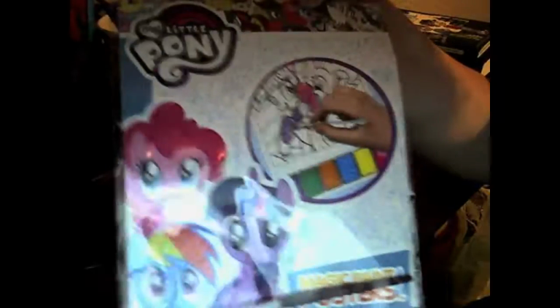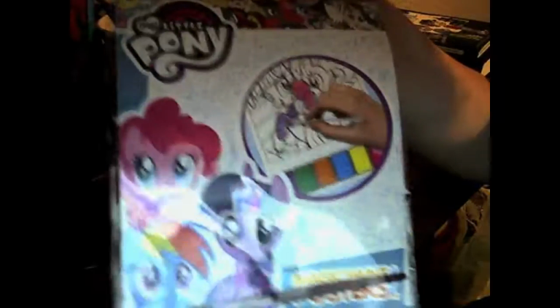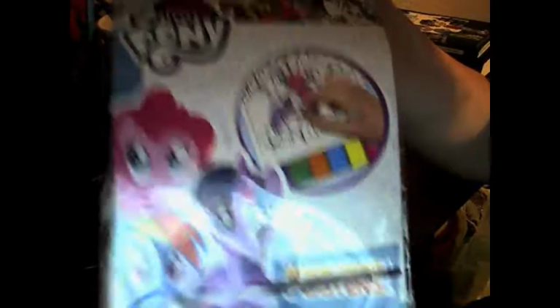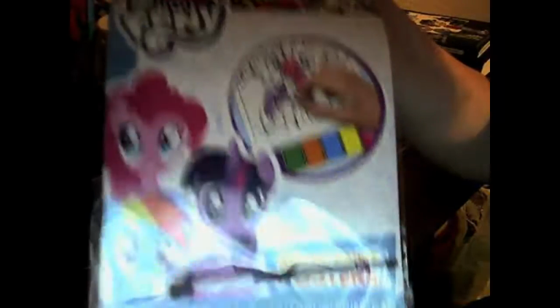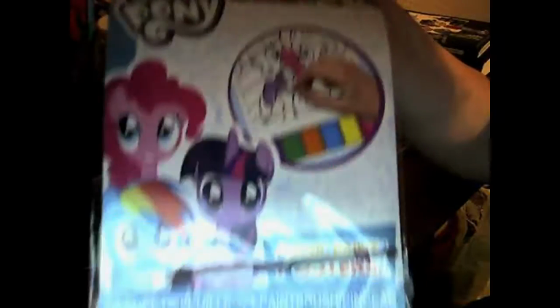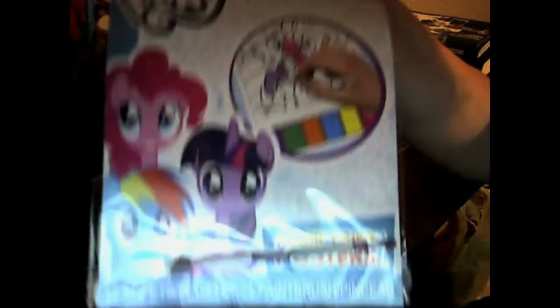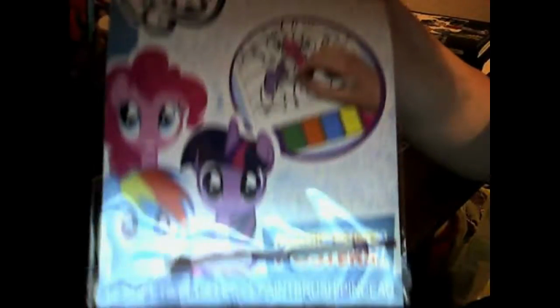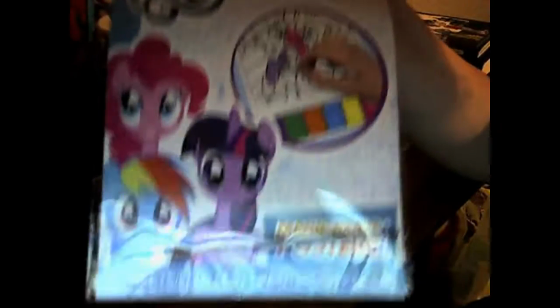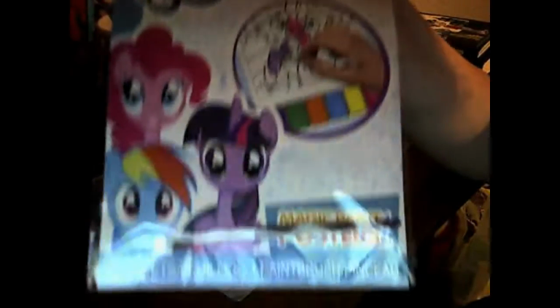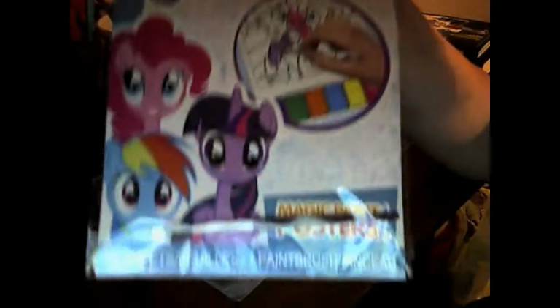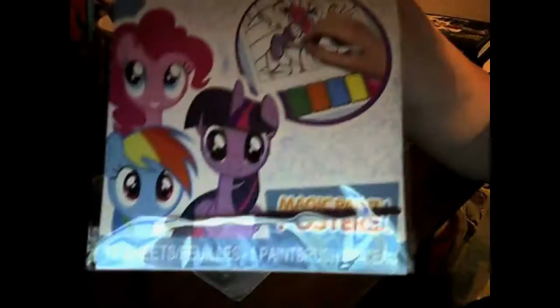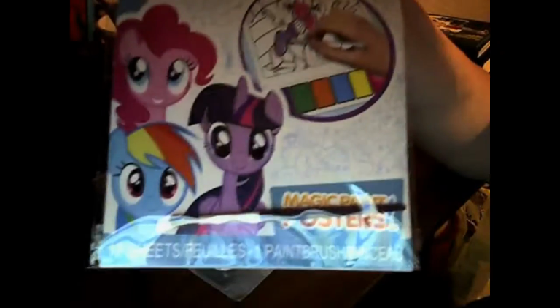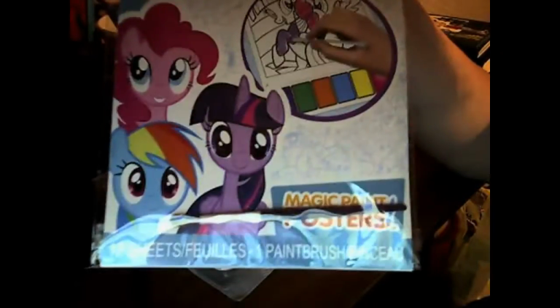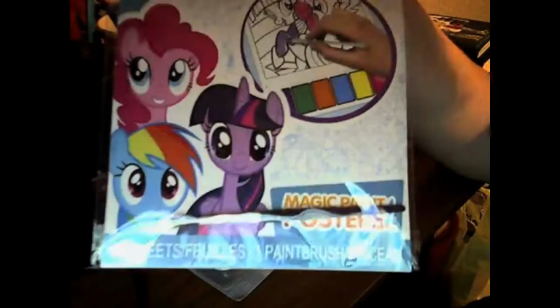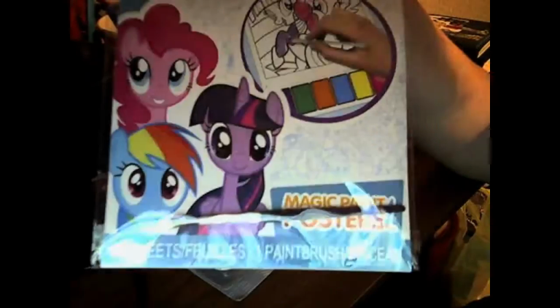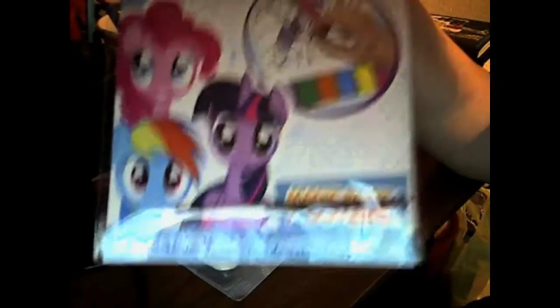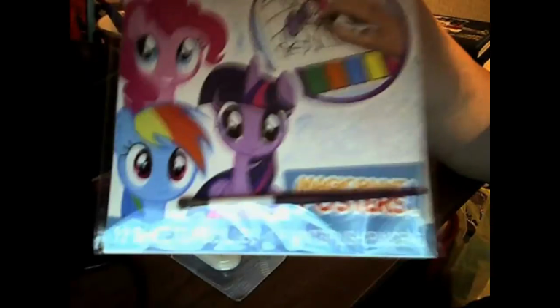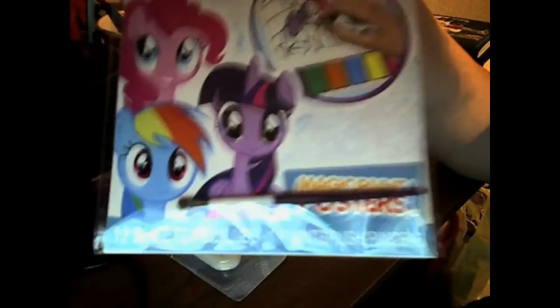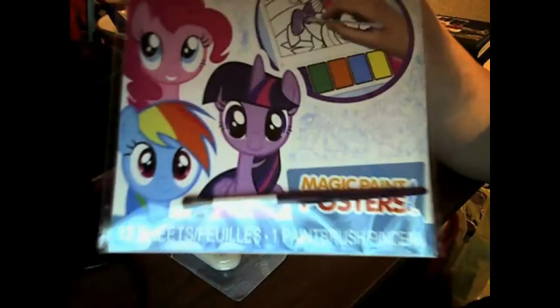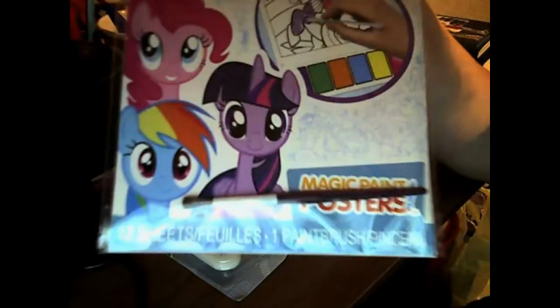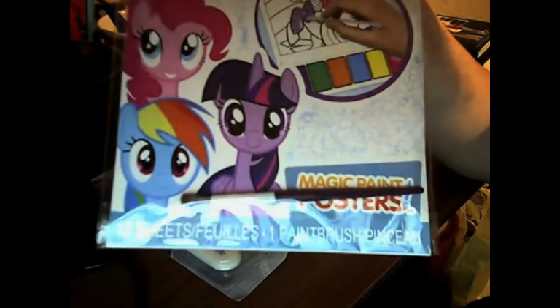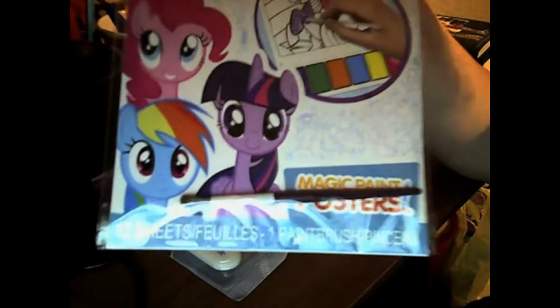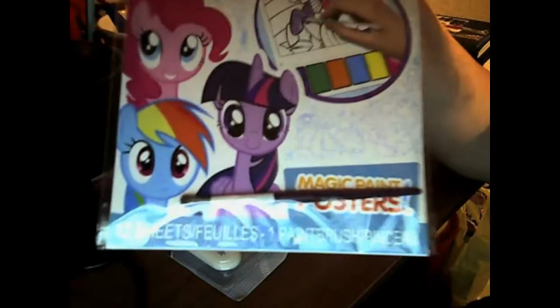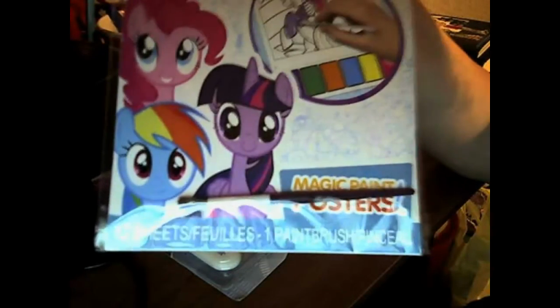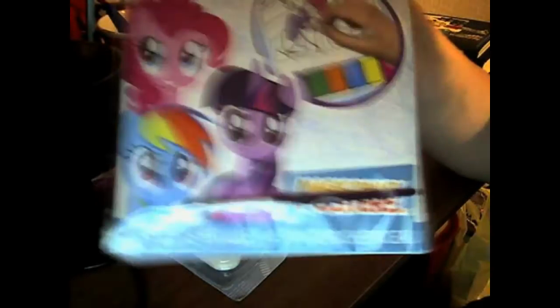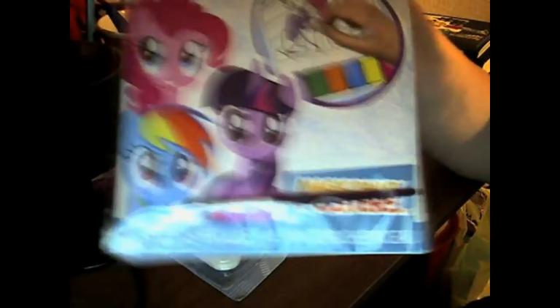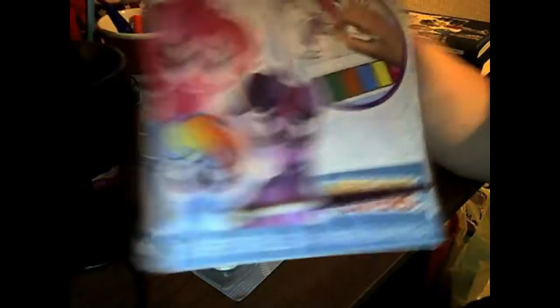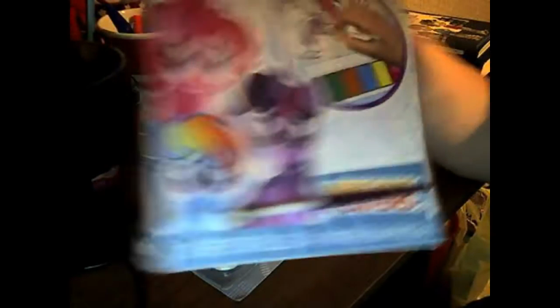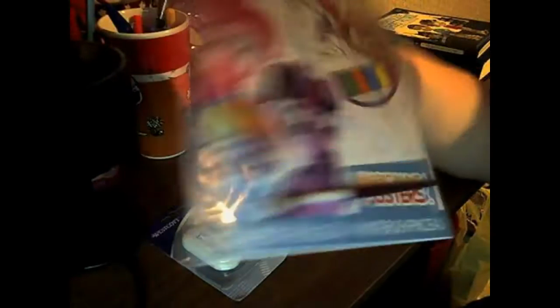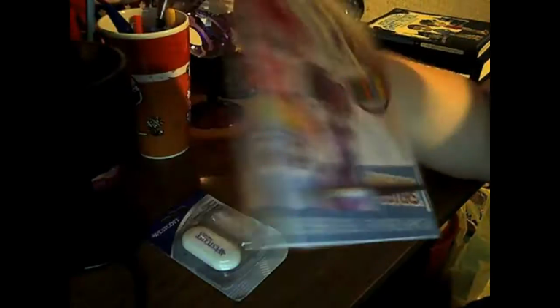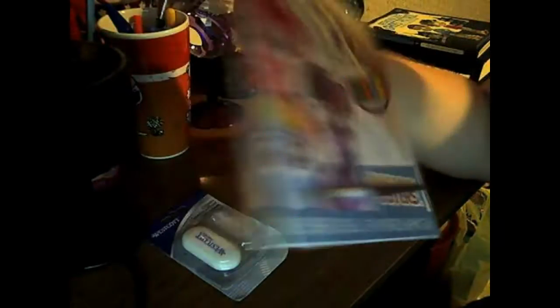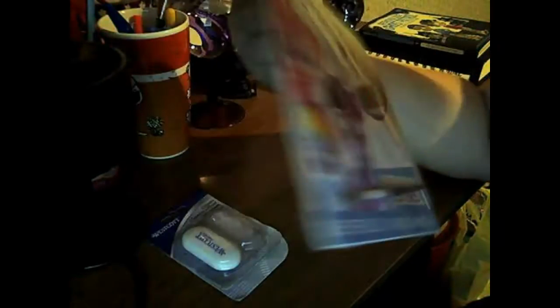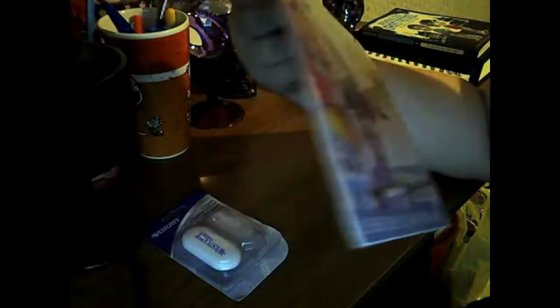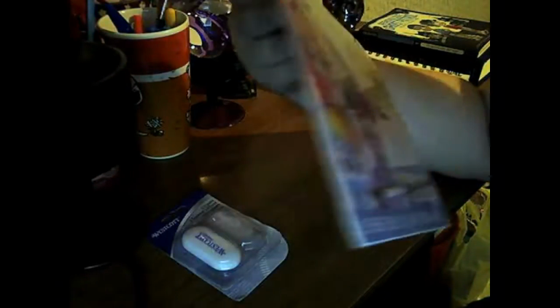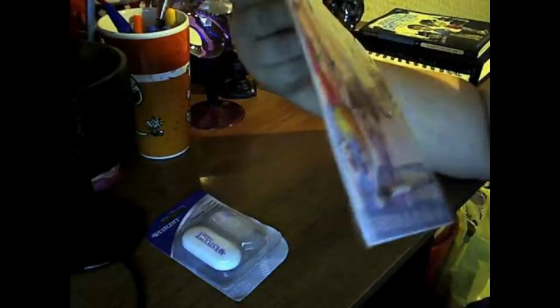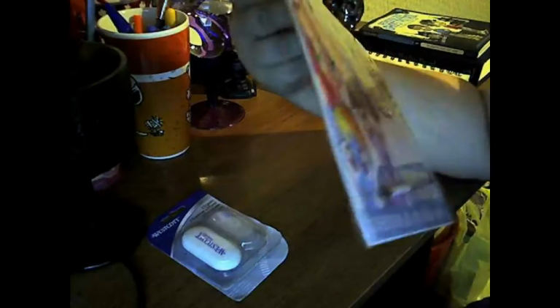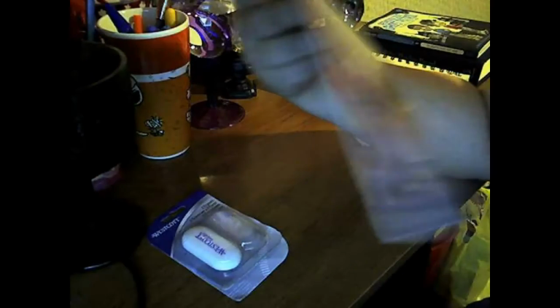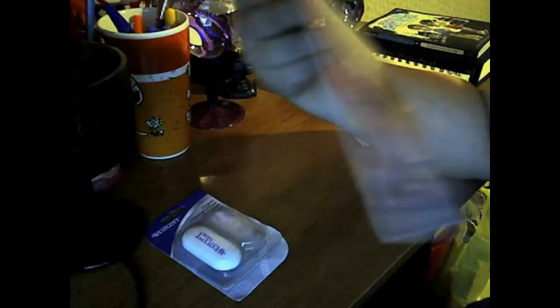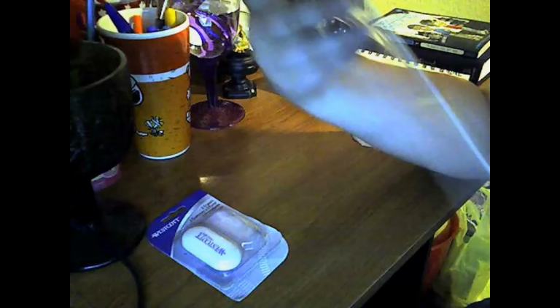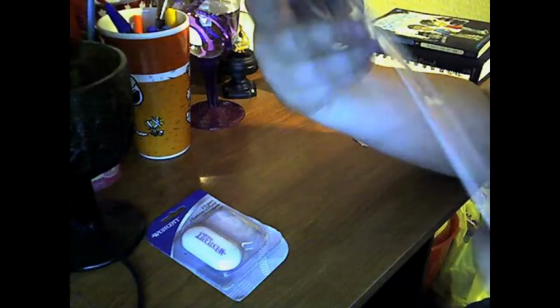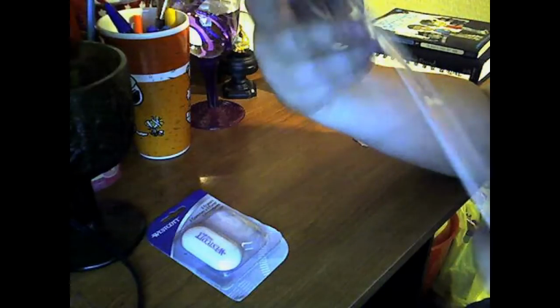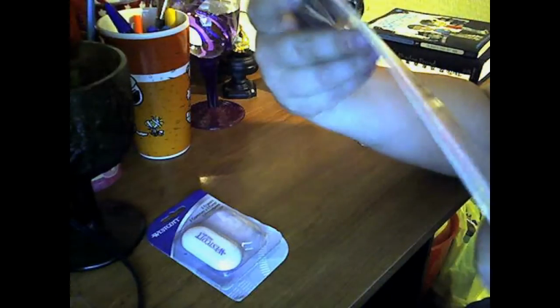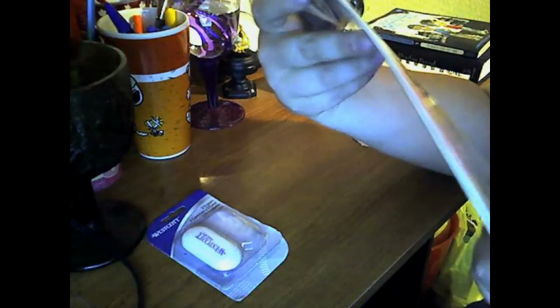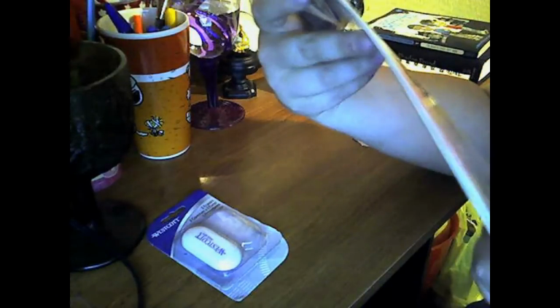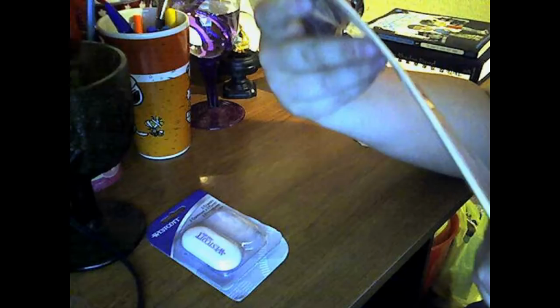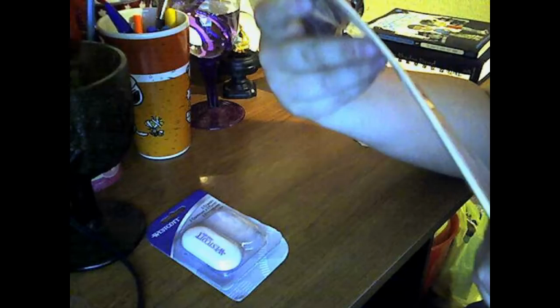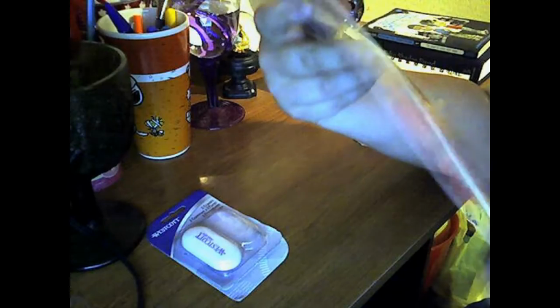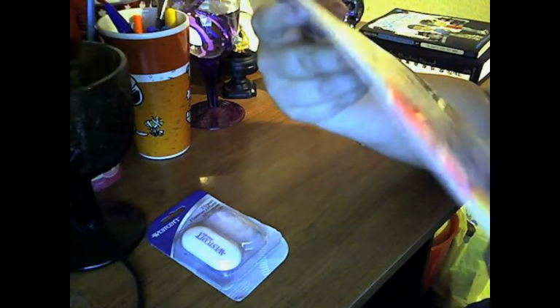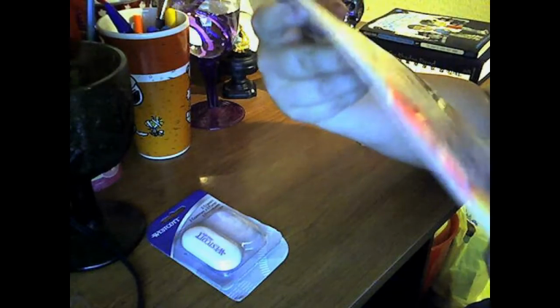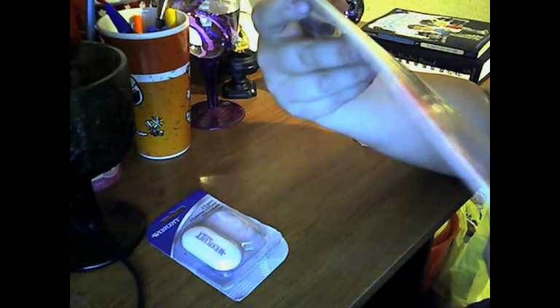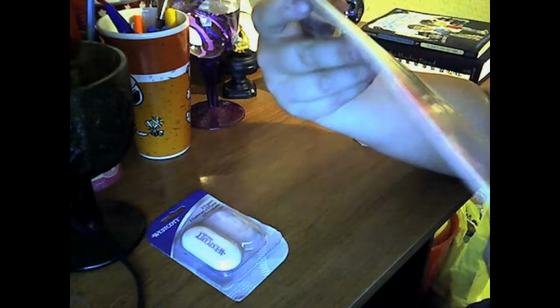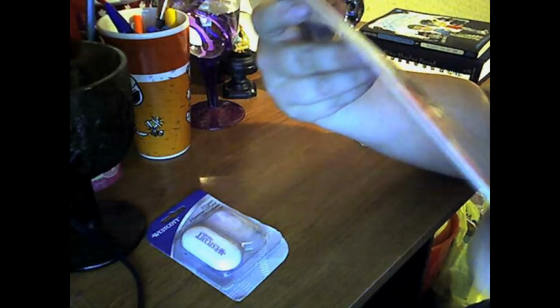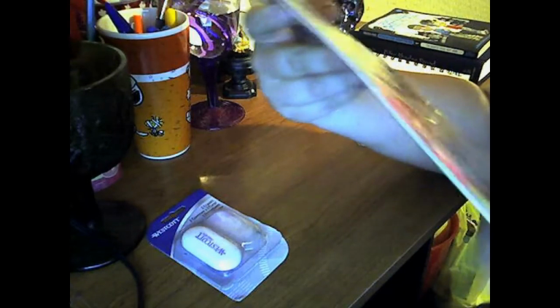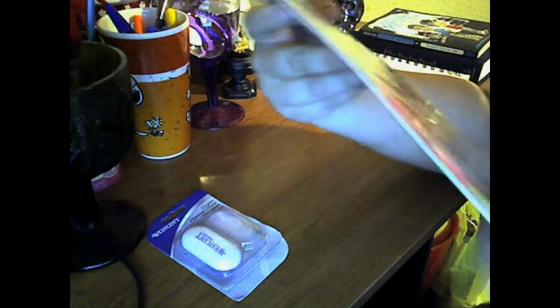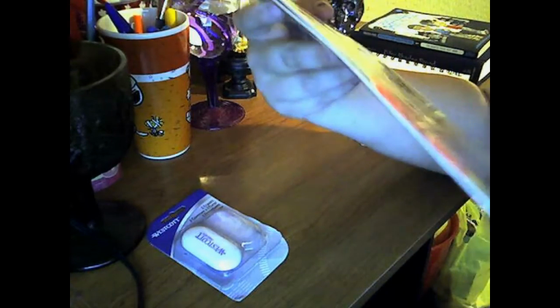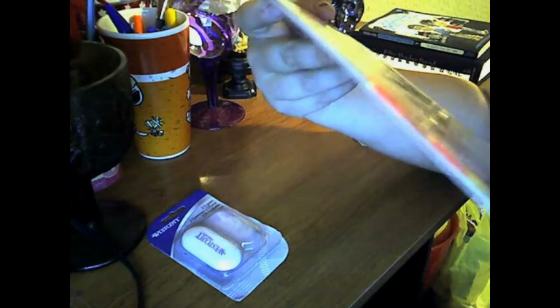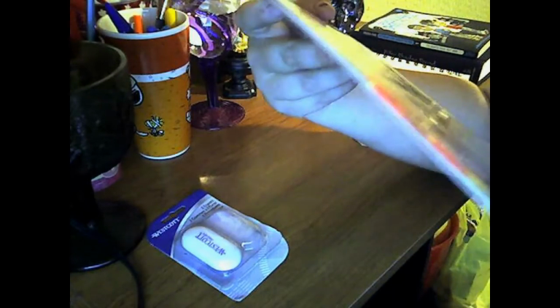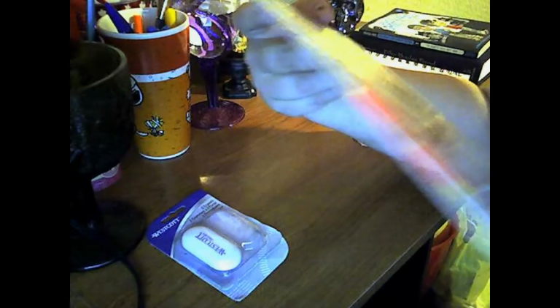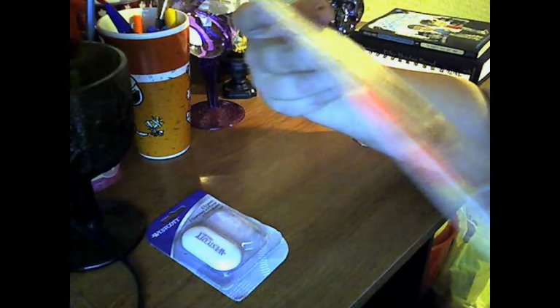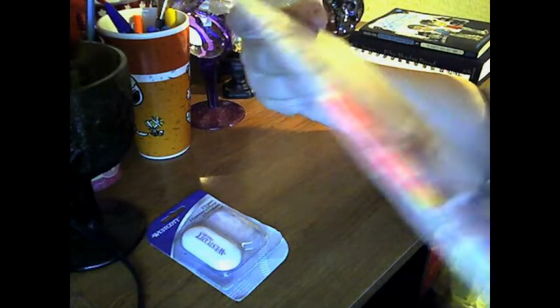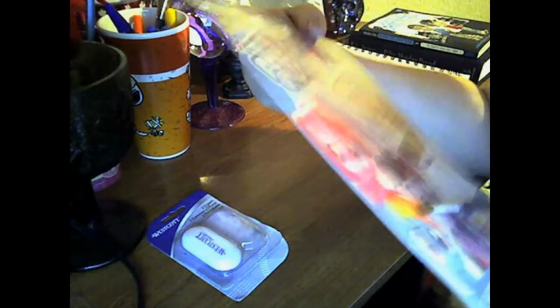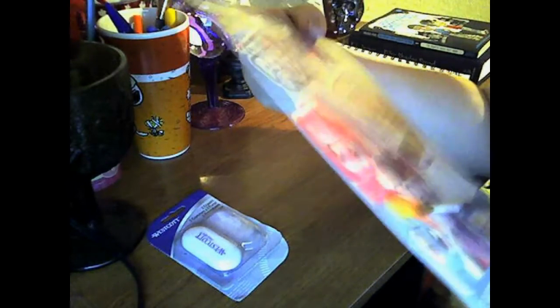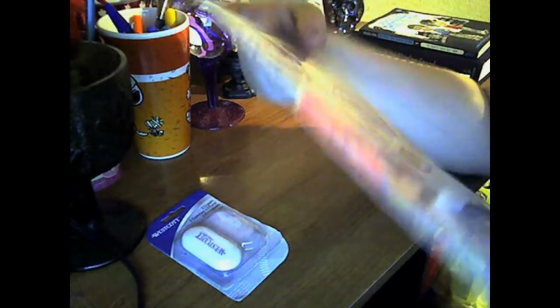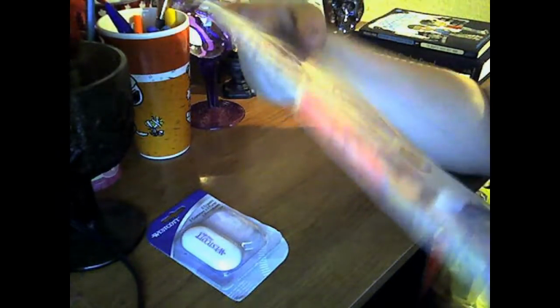Hey guys, it is I, Art by Kingsley, and today I decided to review the Magic Paint posters.